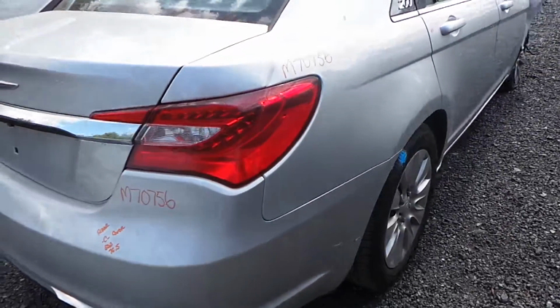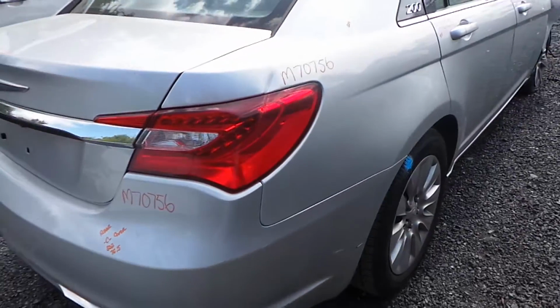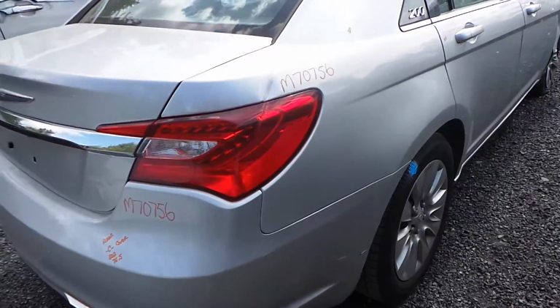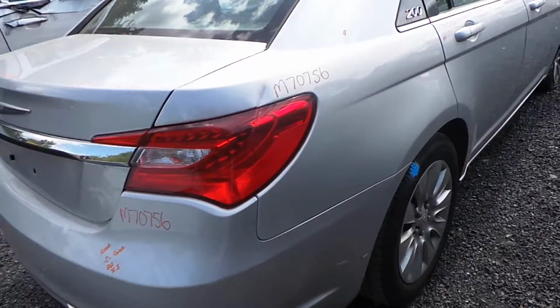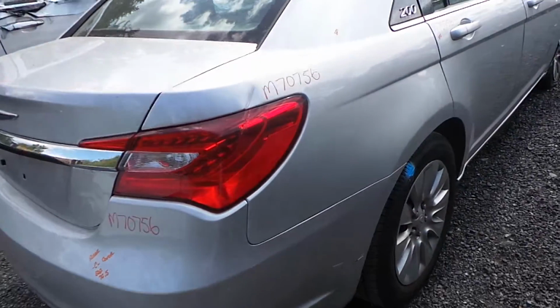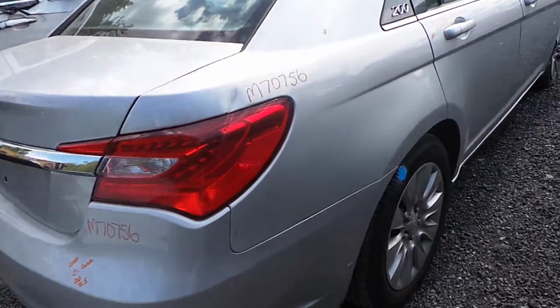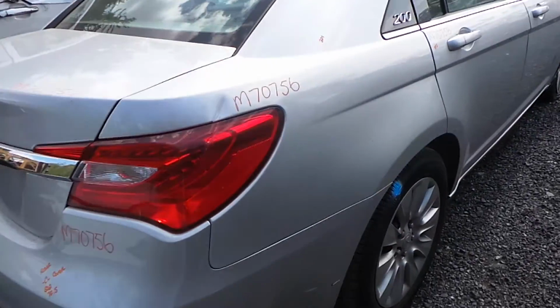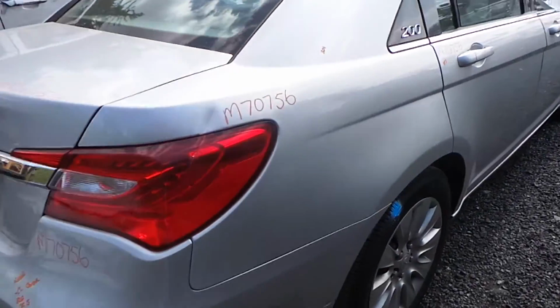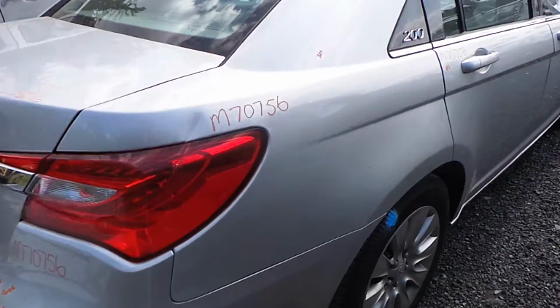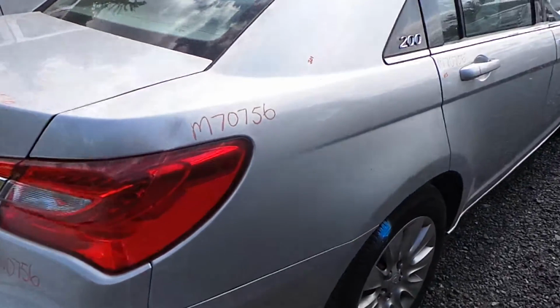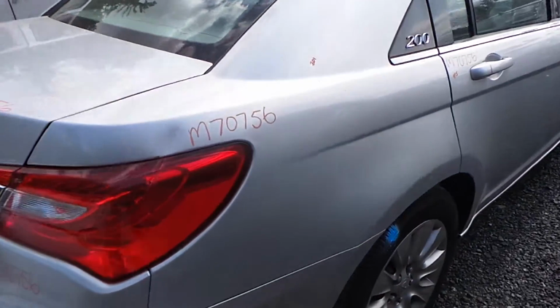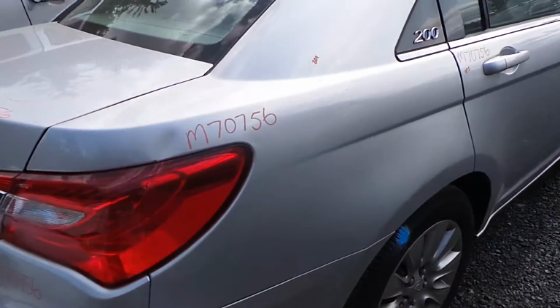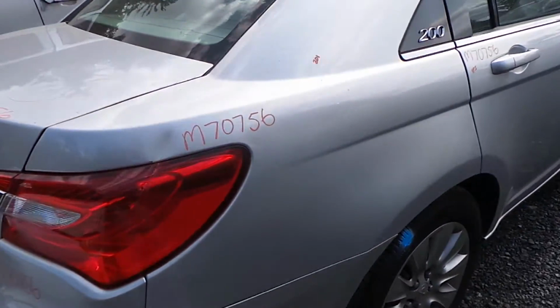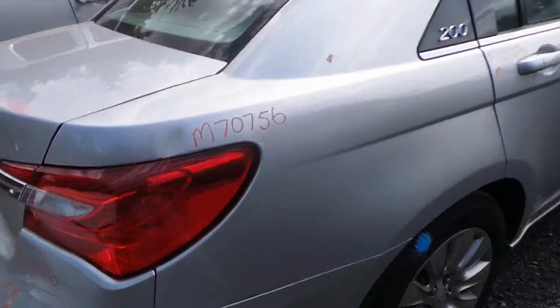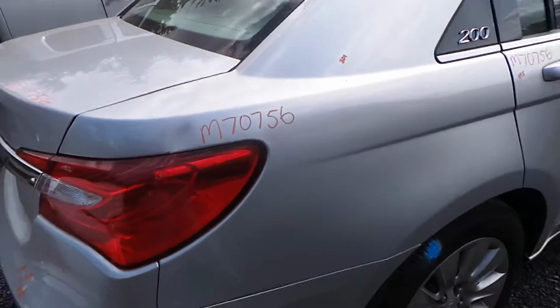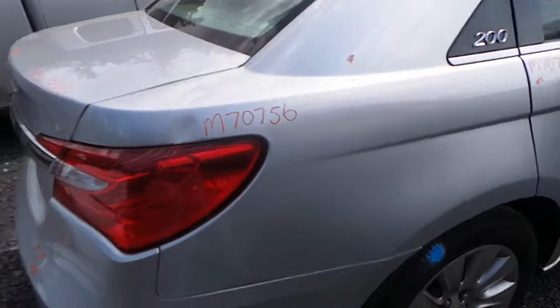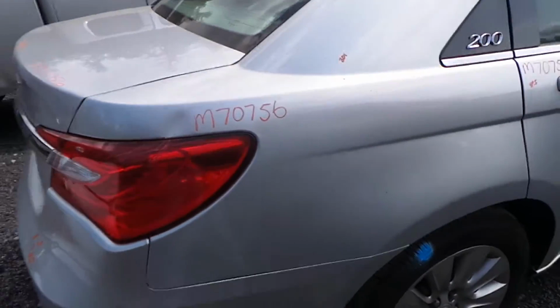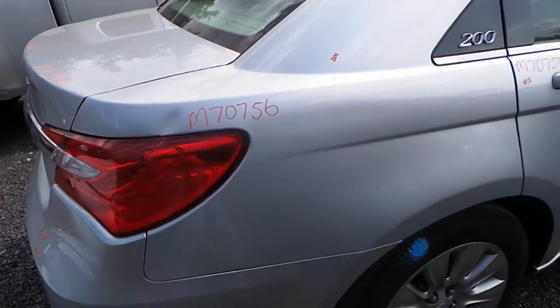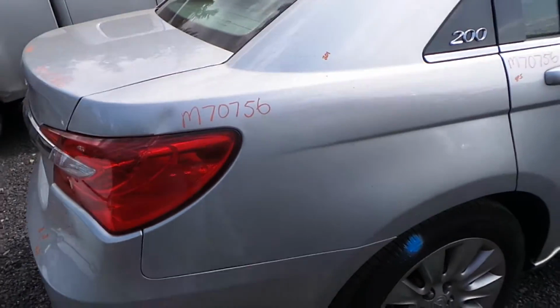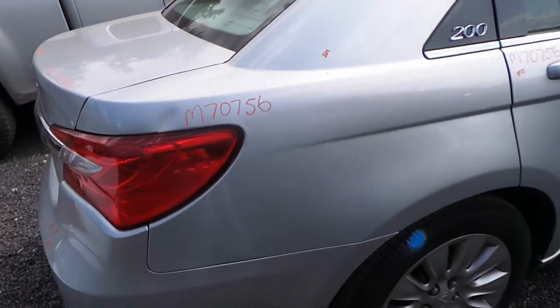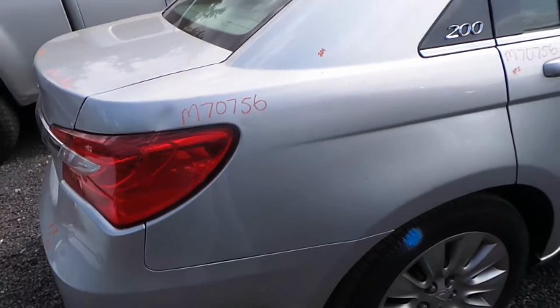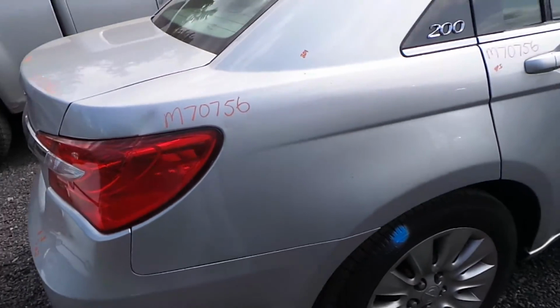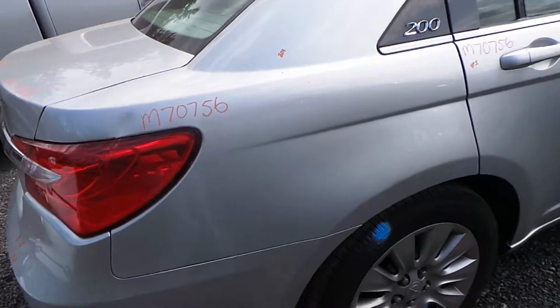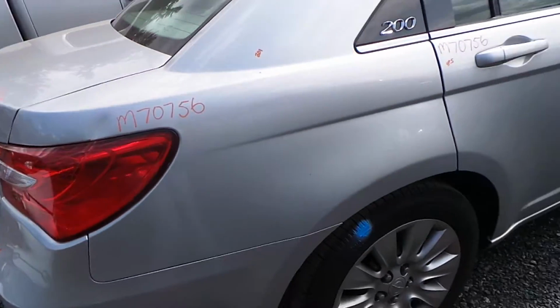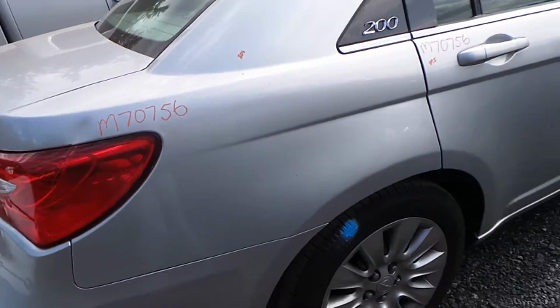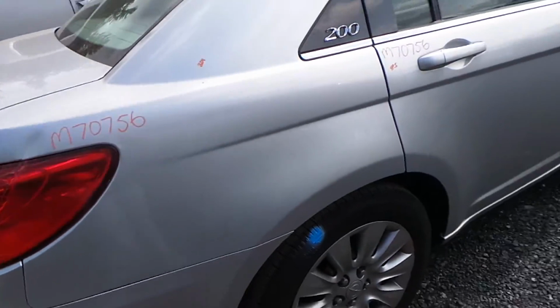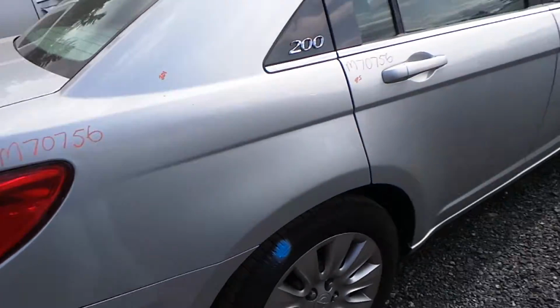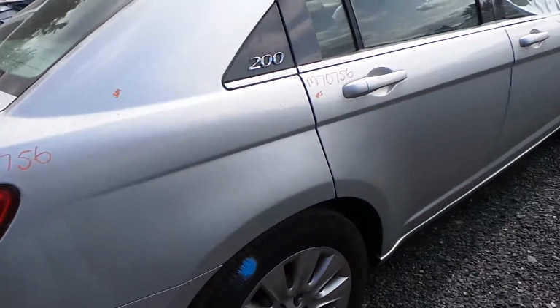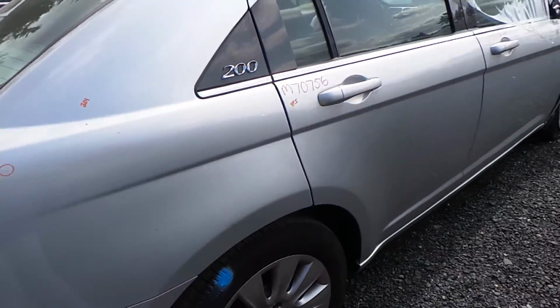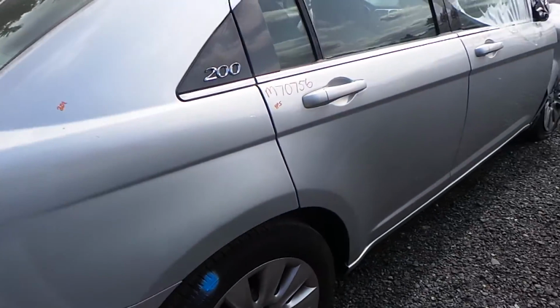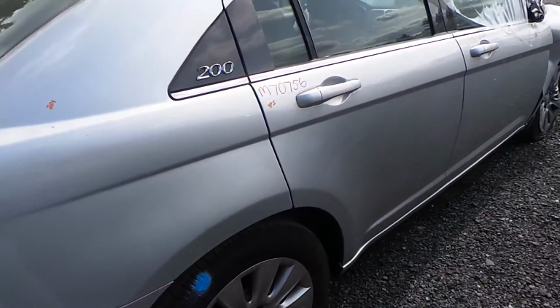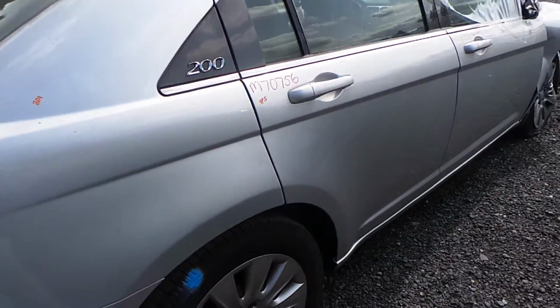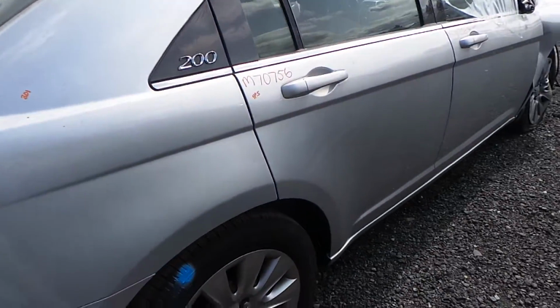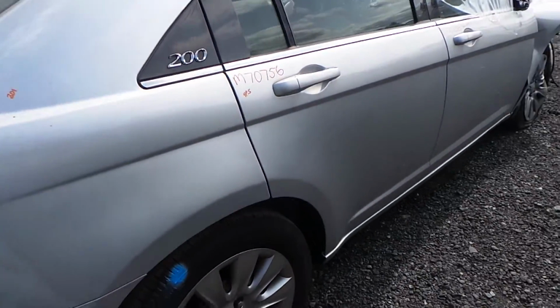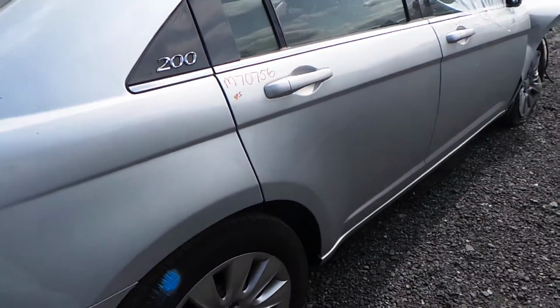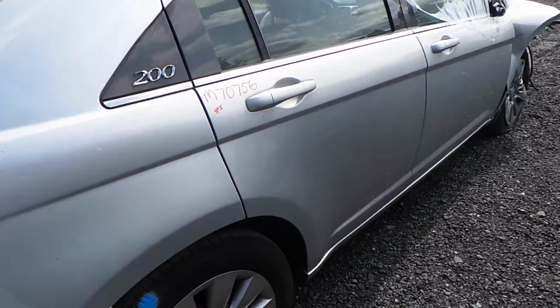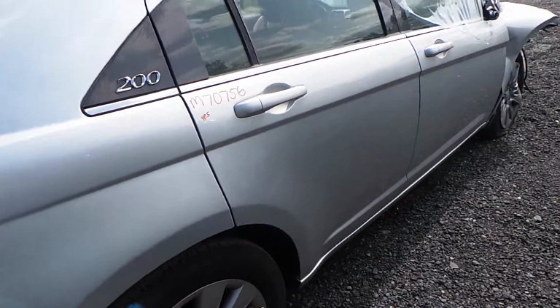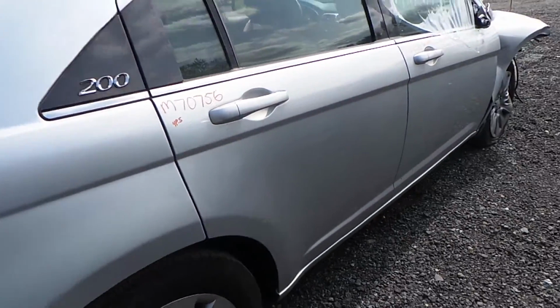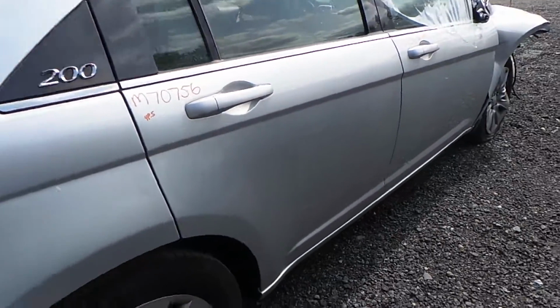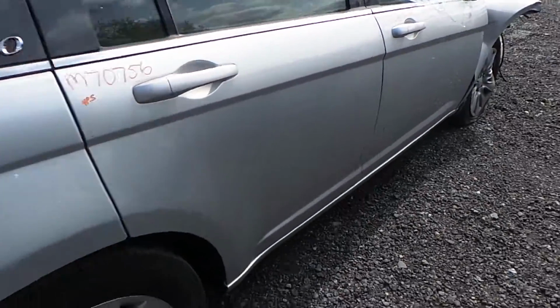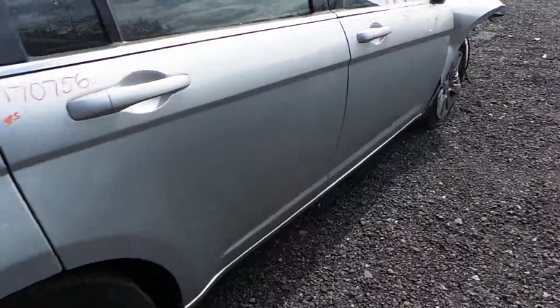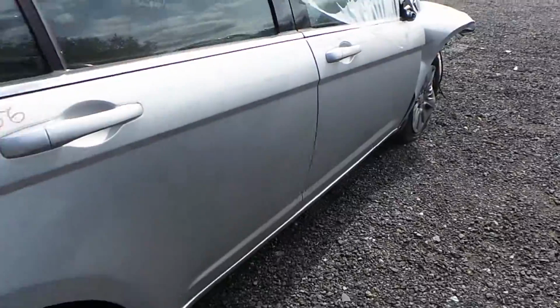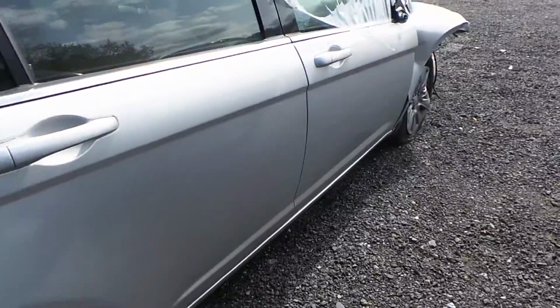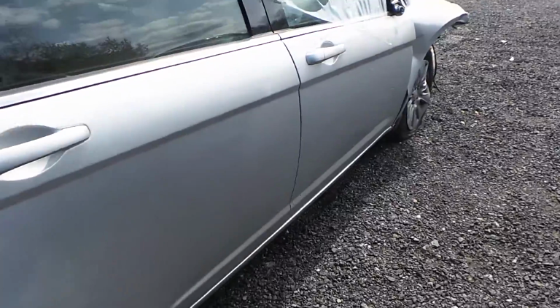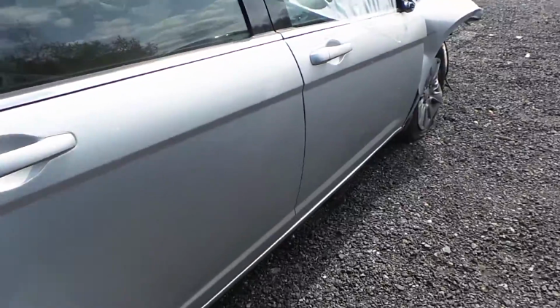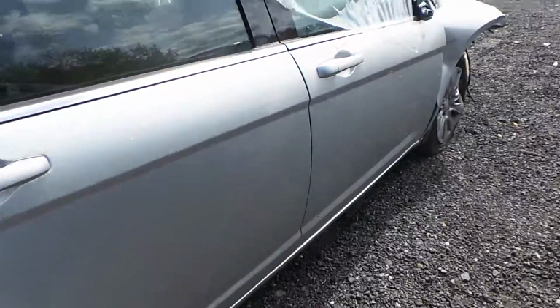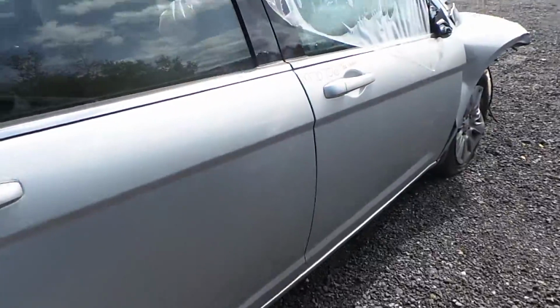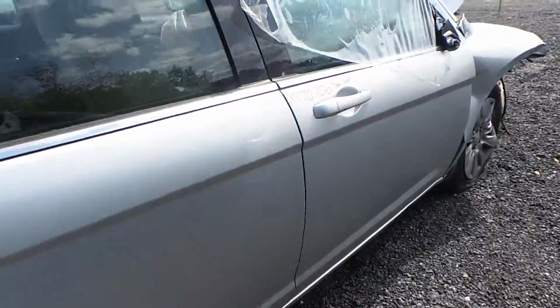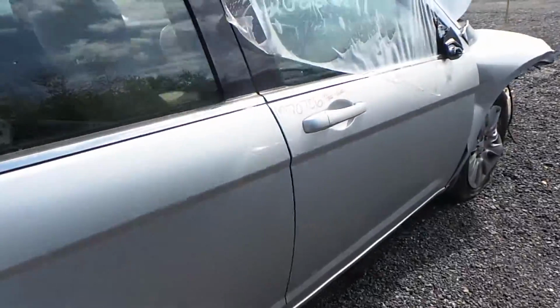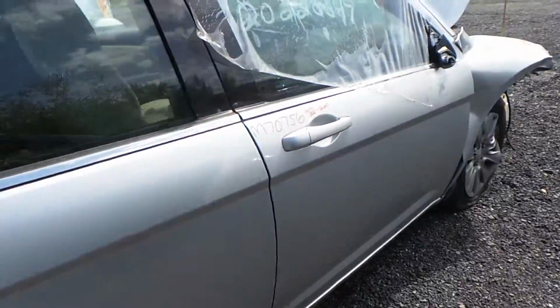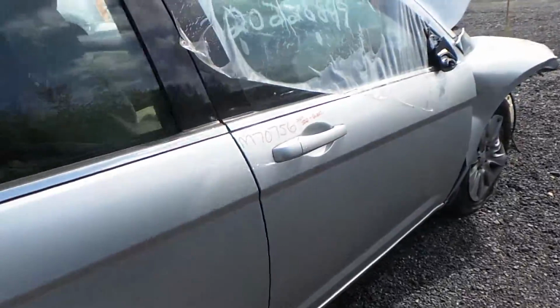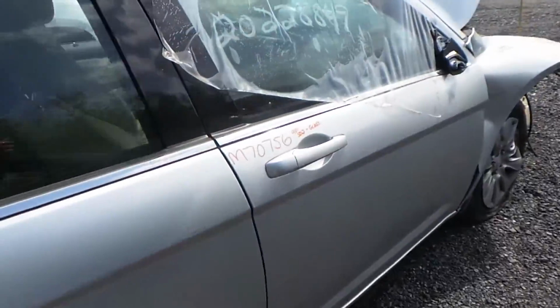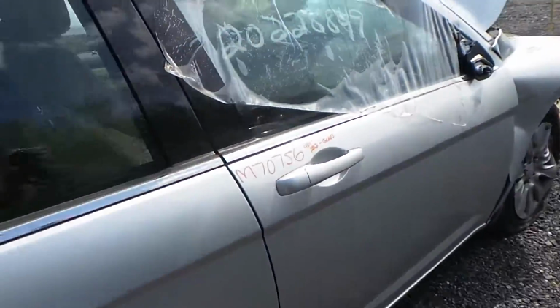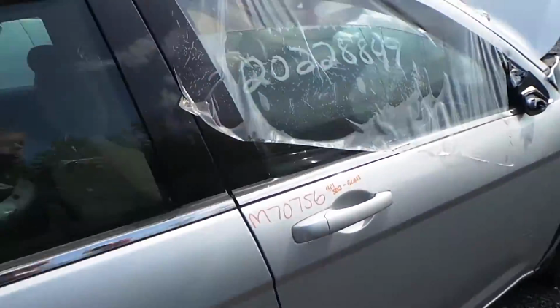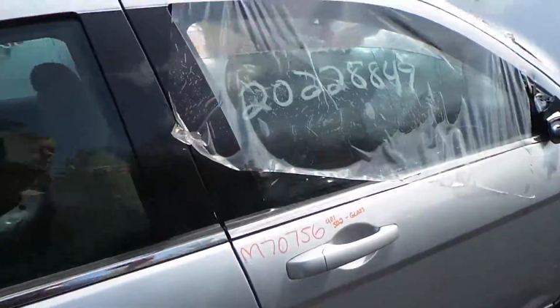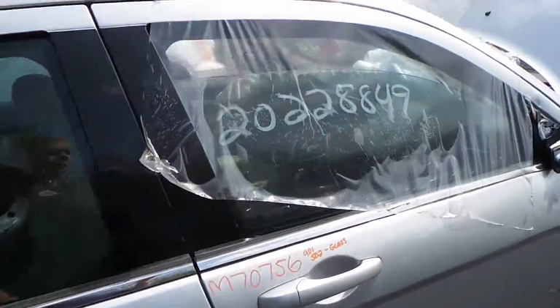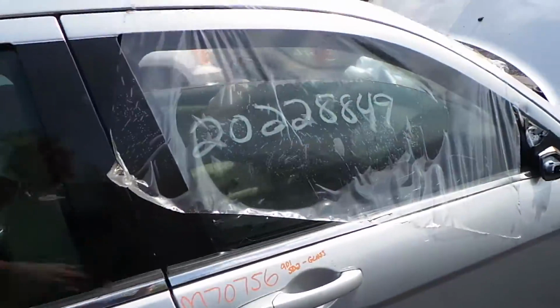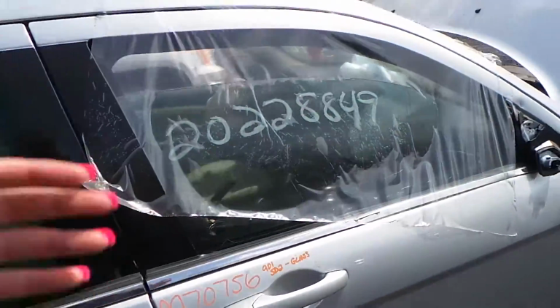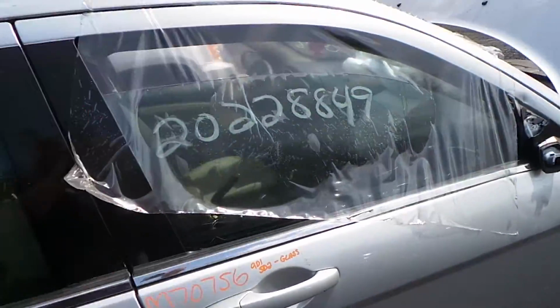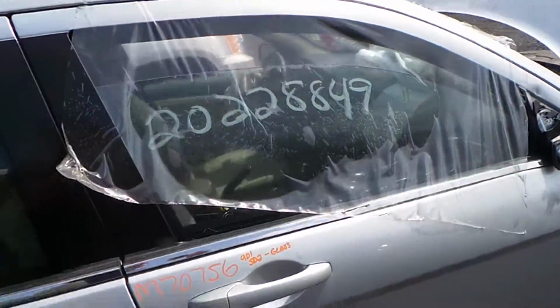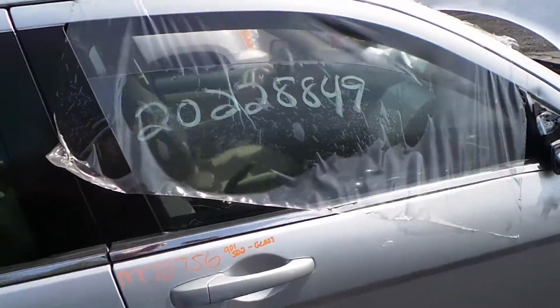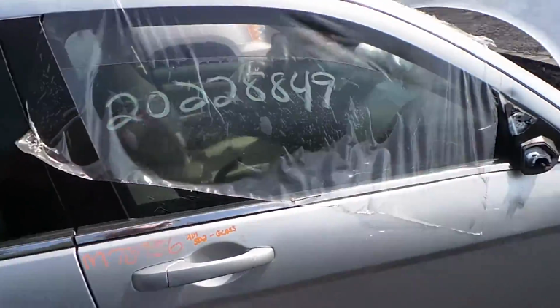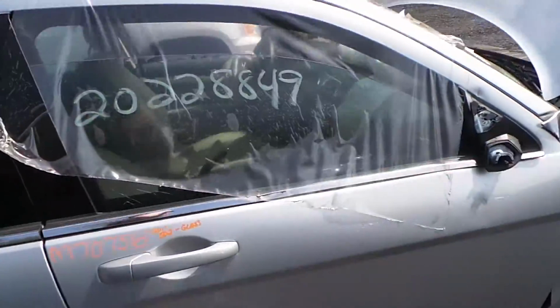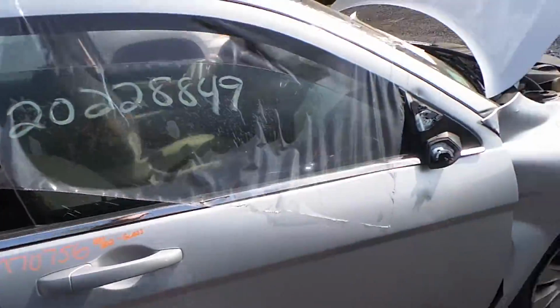Around the passenger side, we do have a small dent on the quarter panel. The rear door is insurance quality. The front door has a two-hour dent and does not come with the glass.